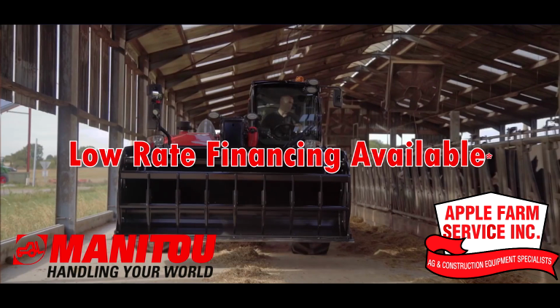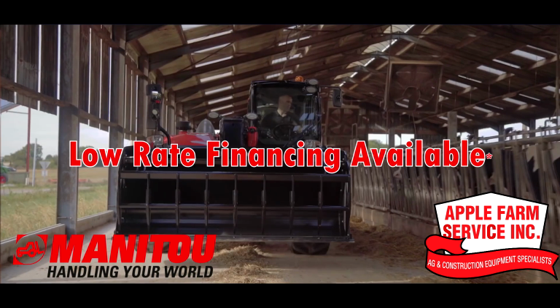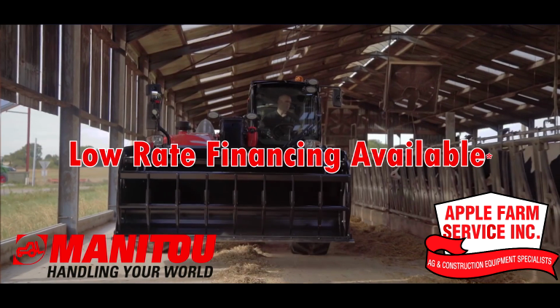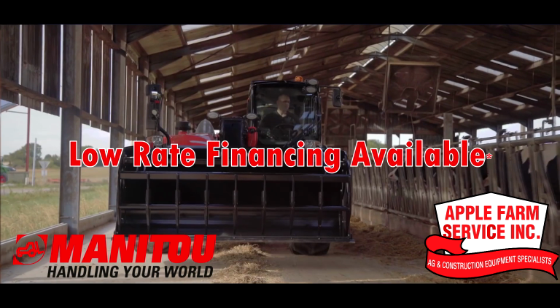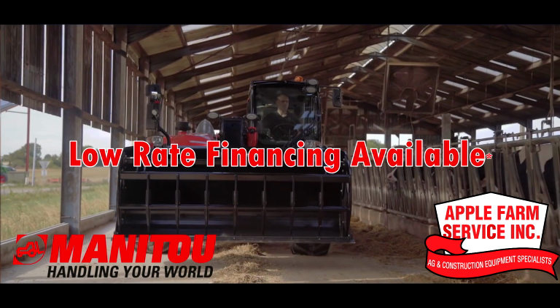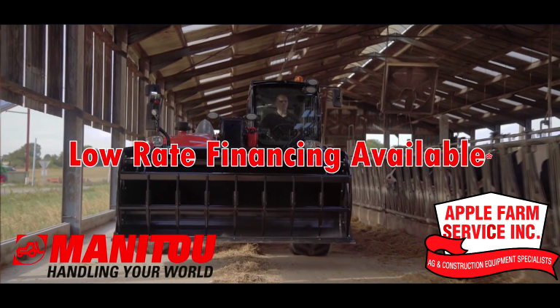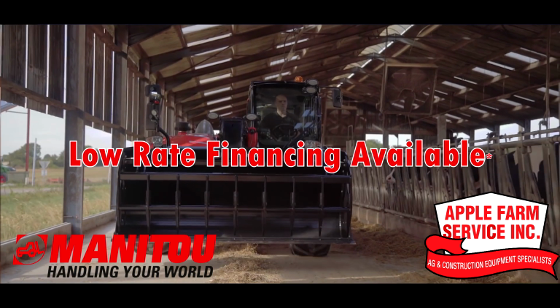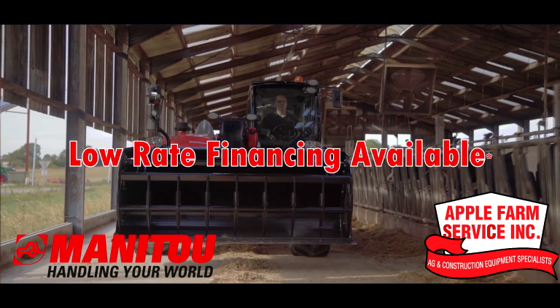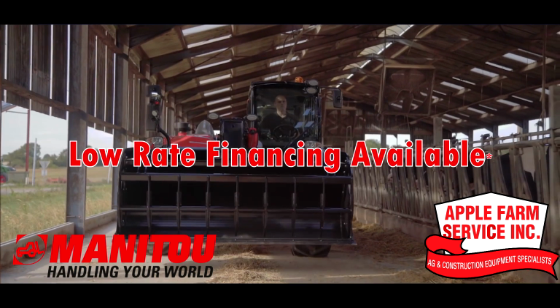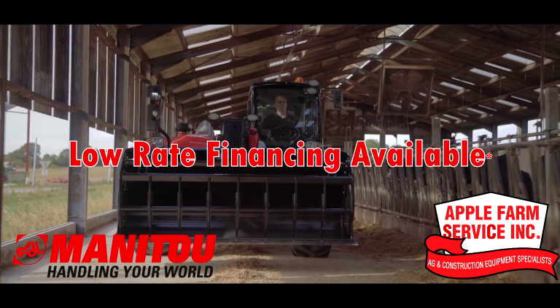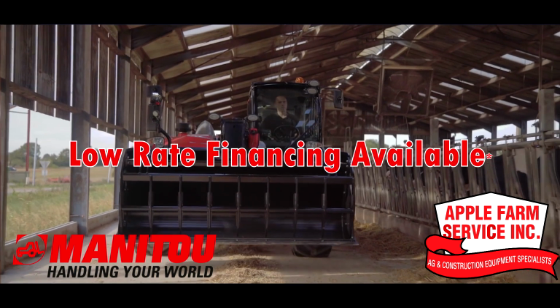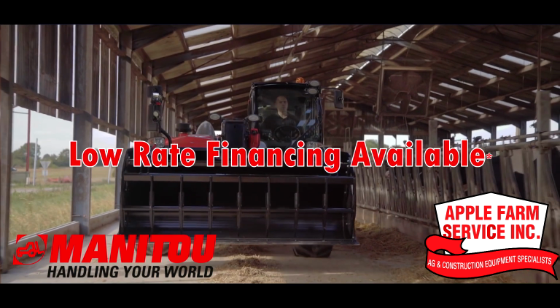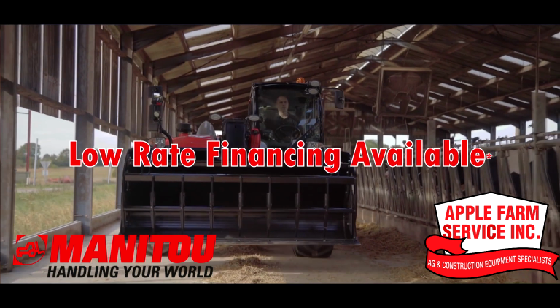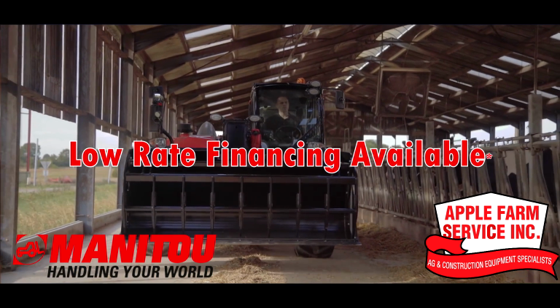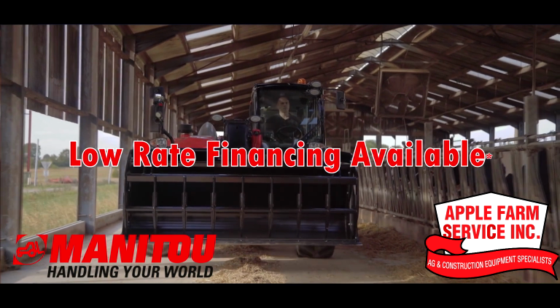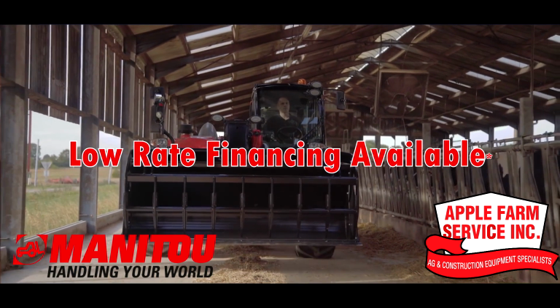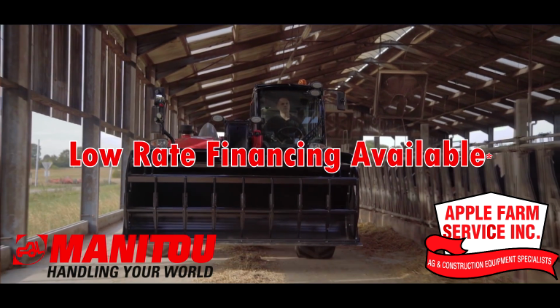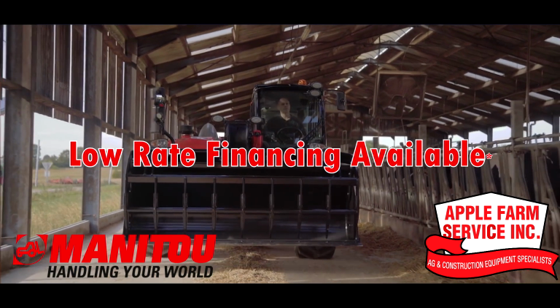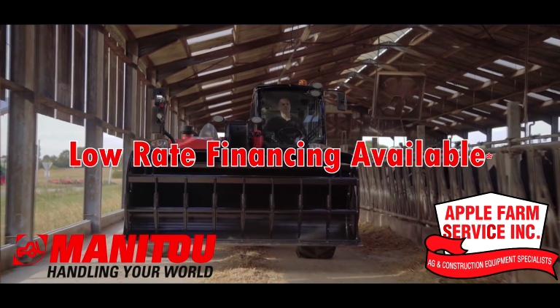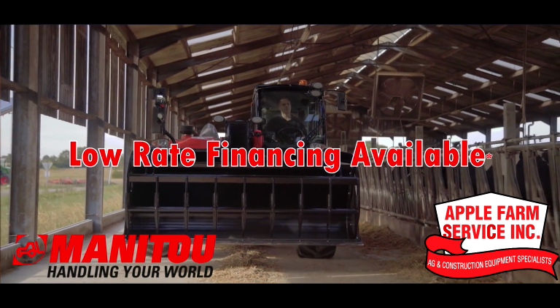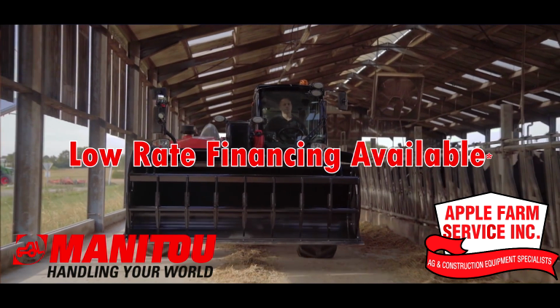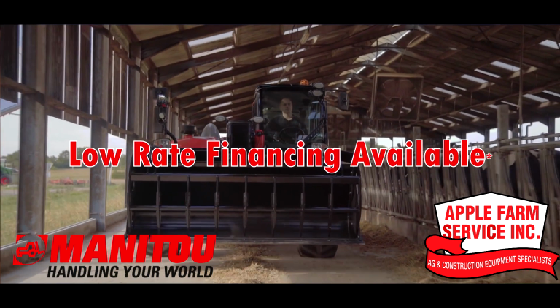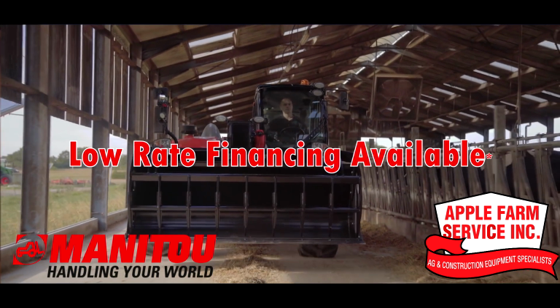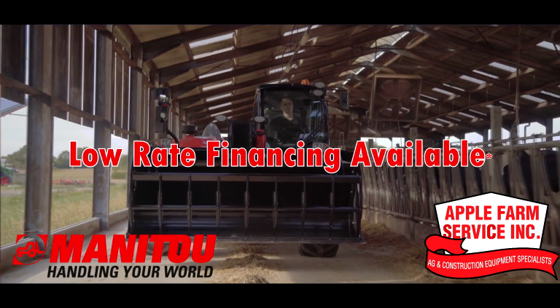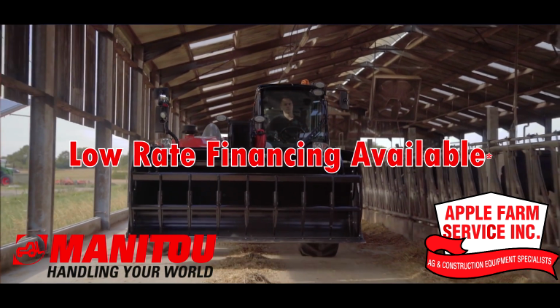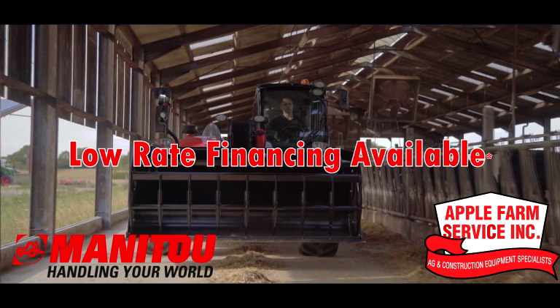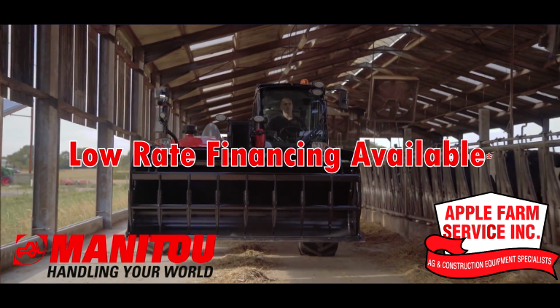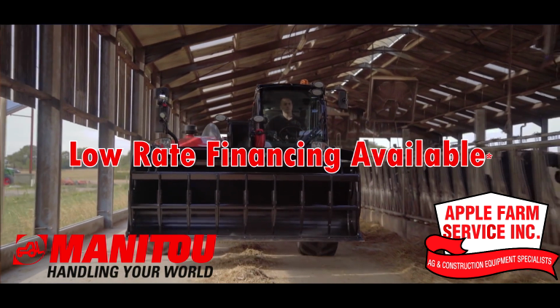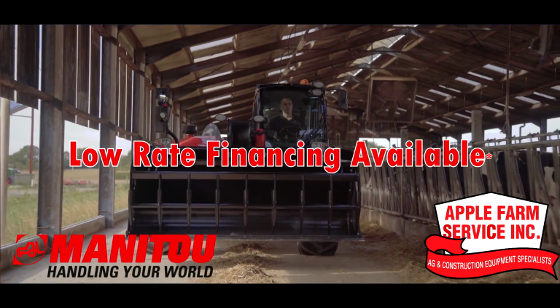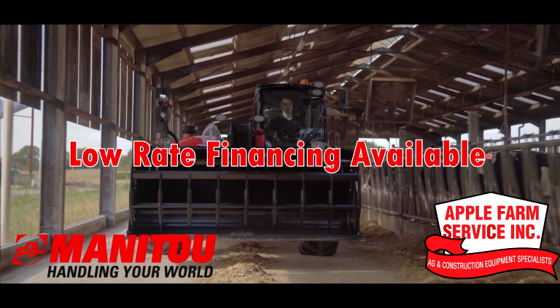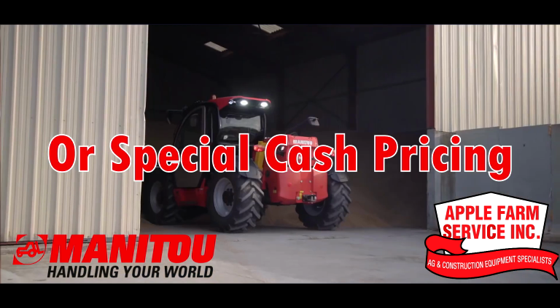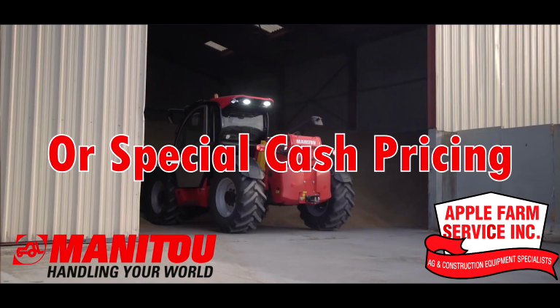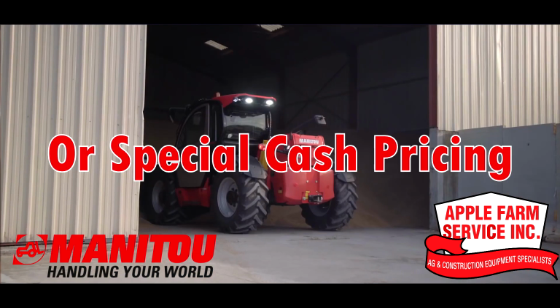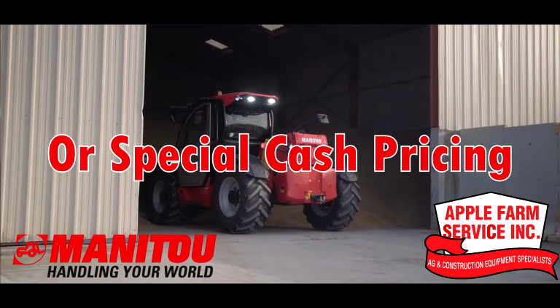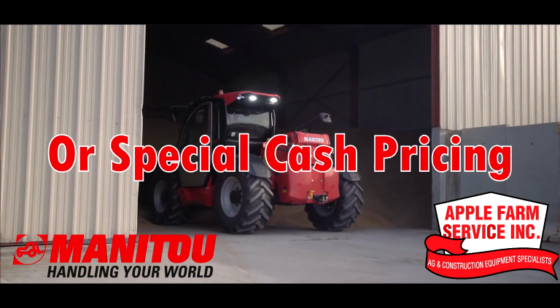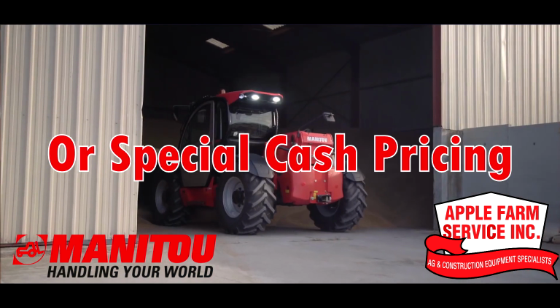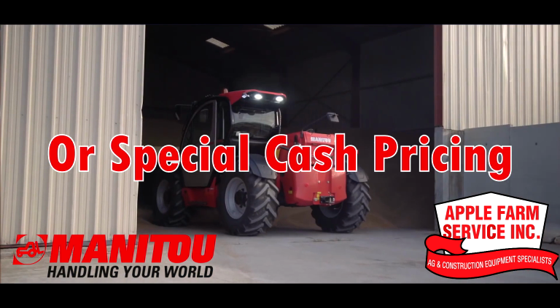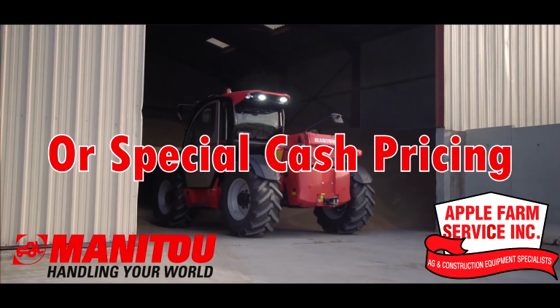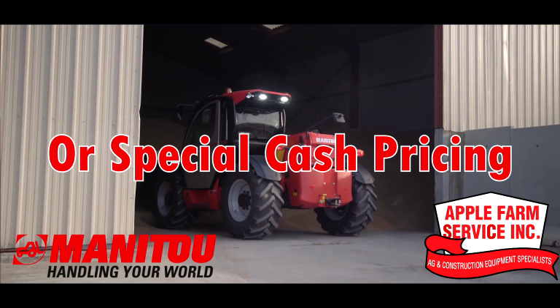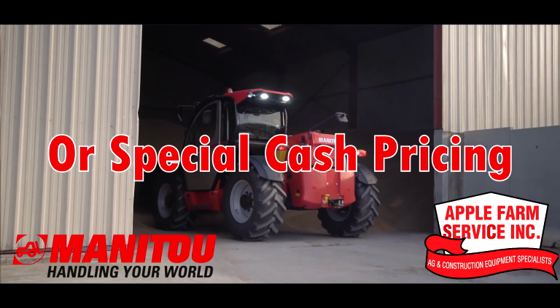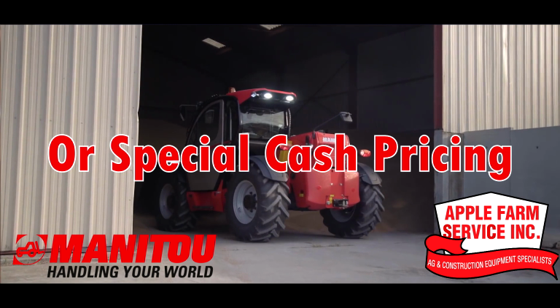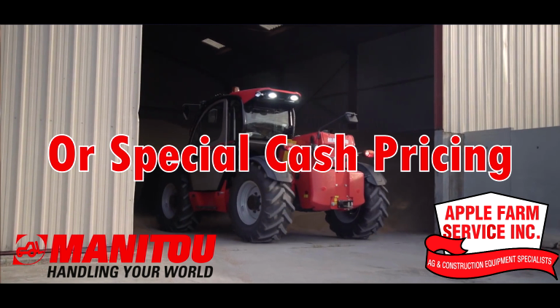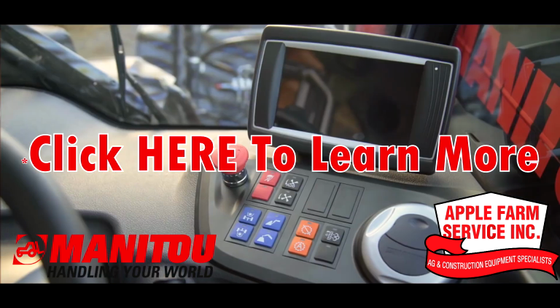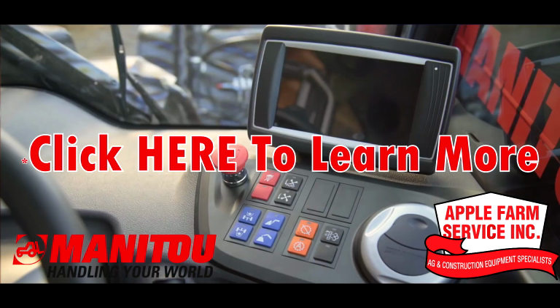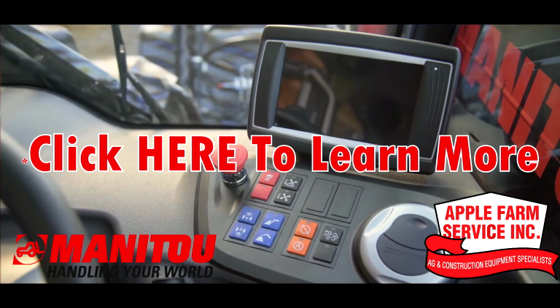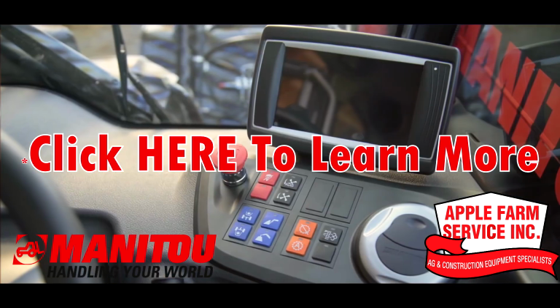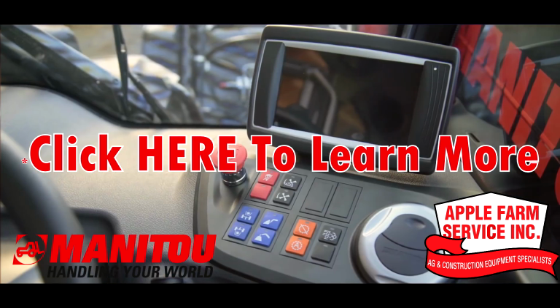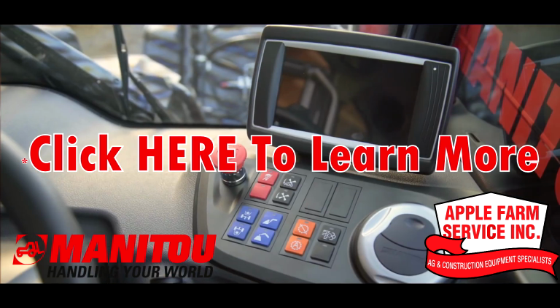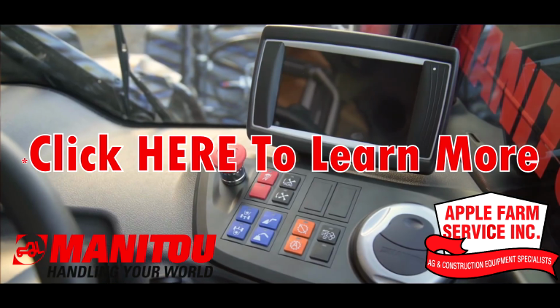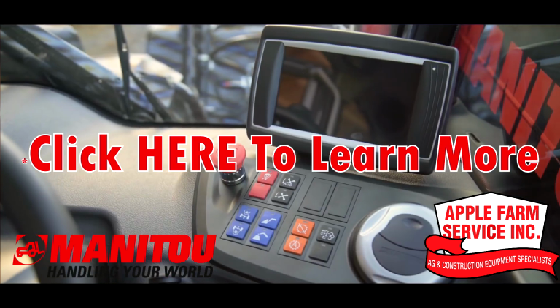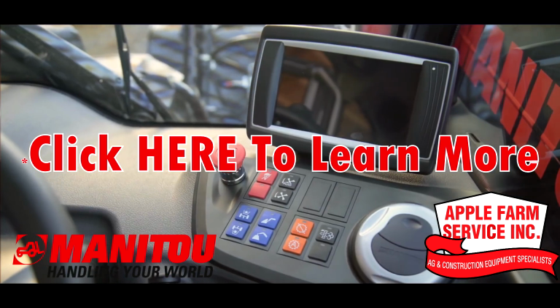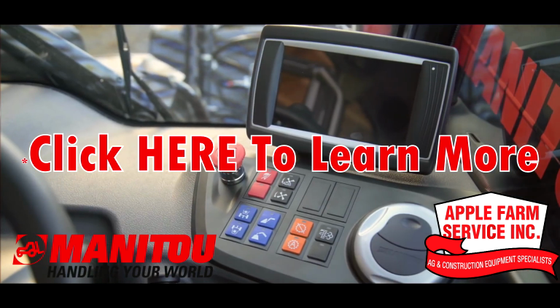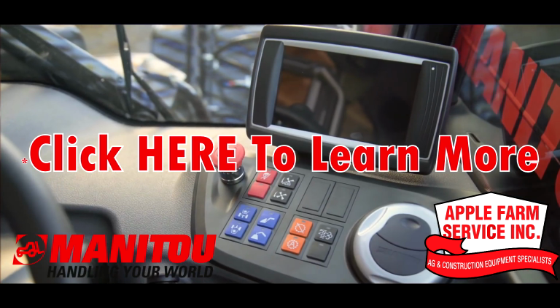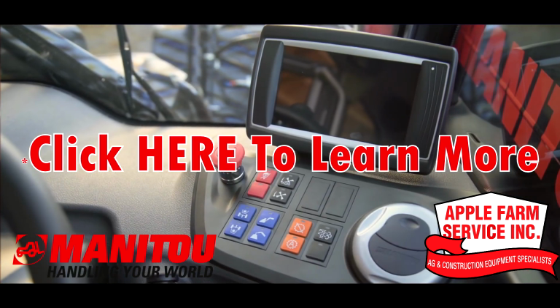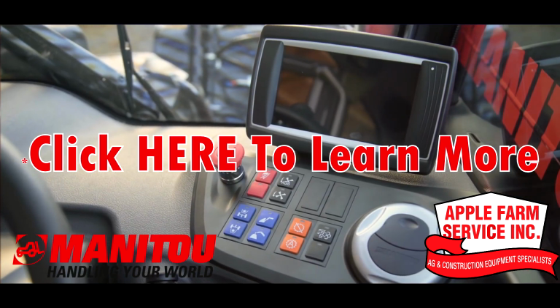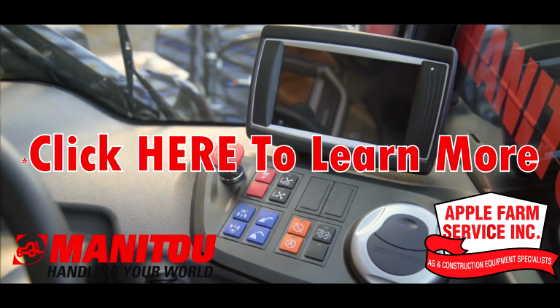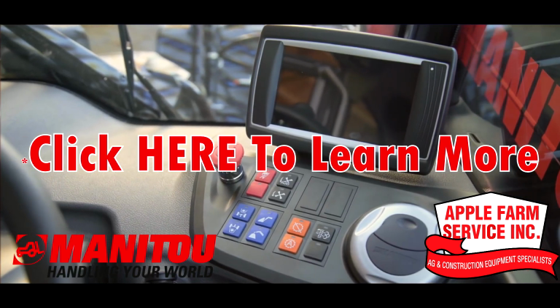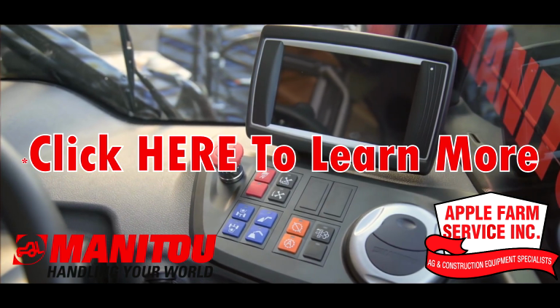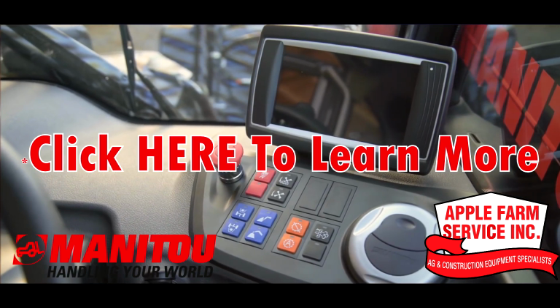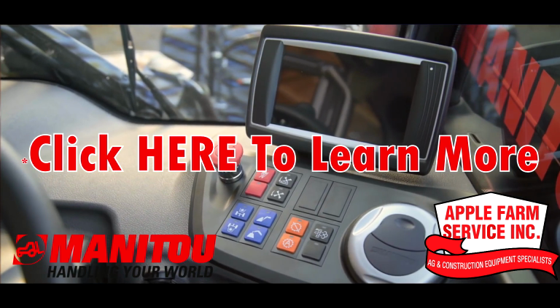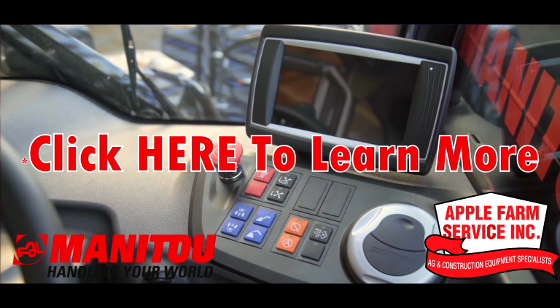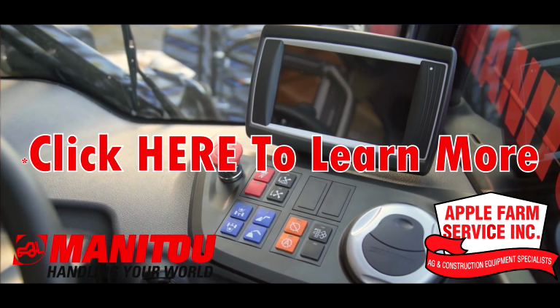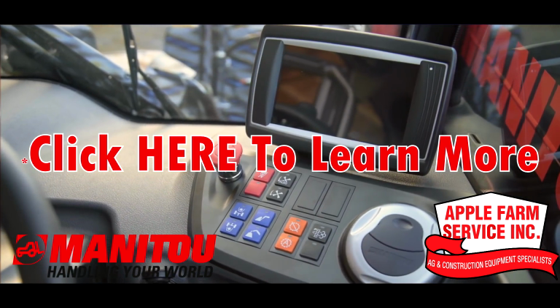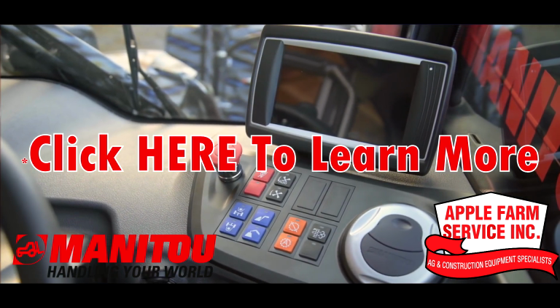Take home a Hall of Fame machine today with low-rate financing or special cash pricing. Click here to learn more and find your local Apple Farm service.